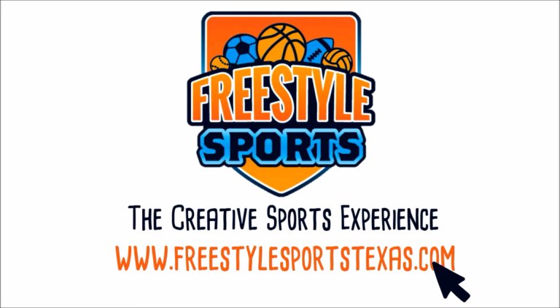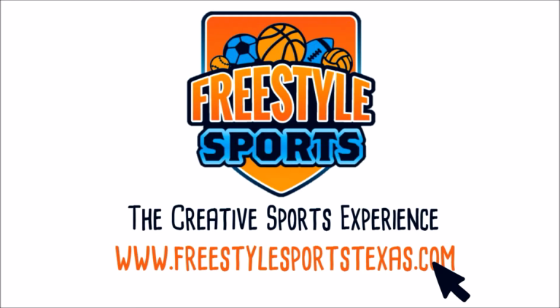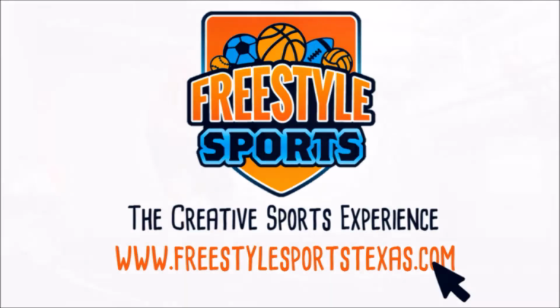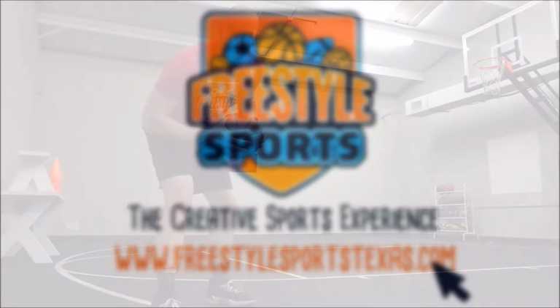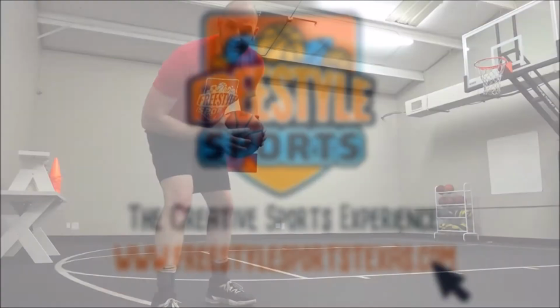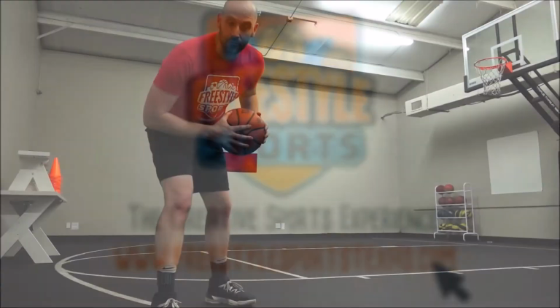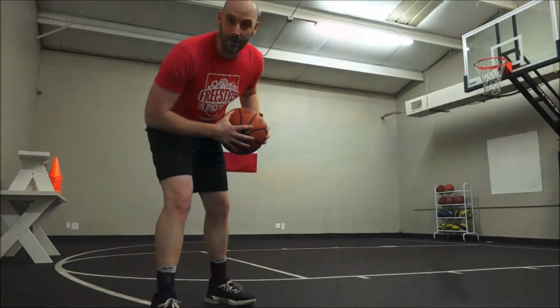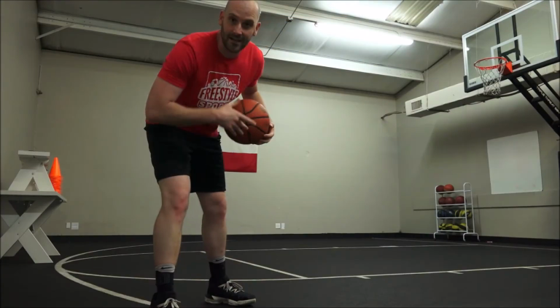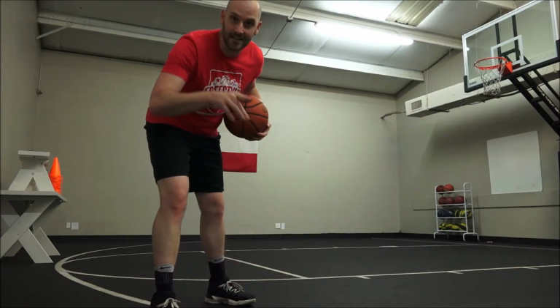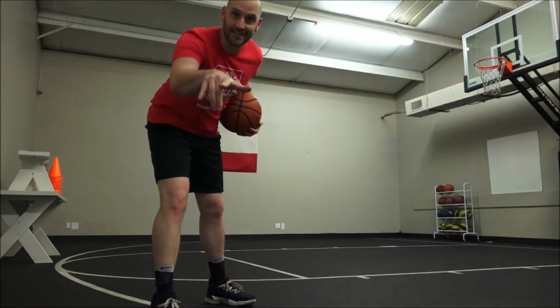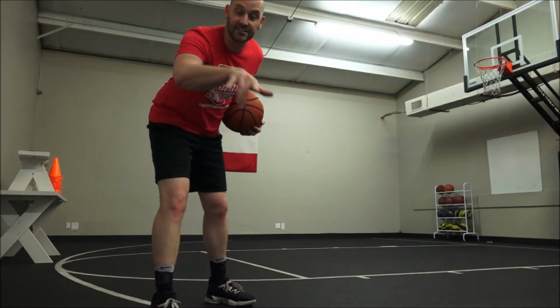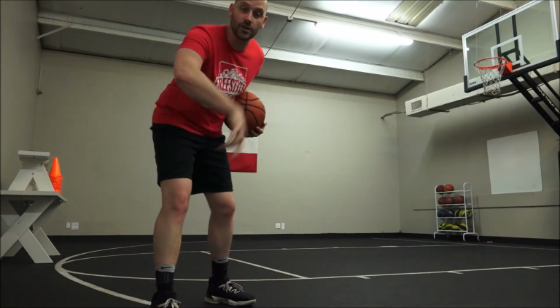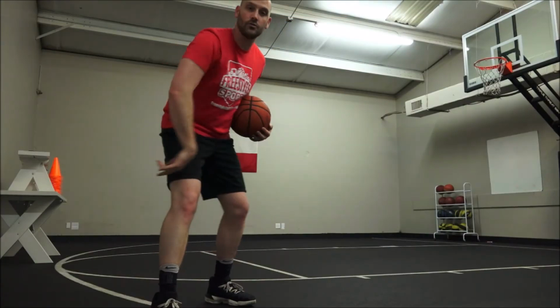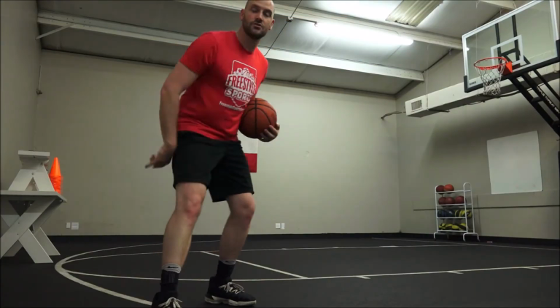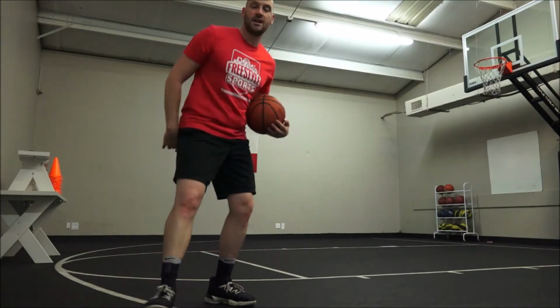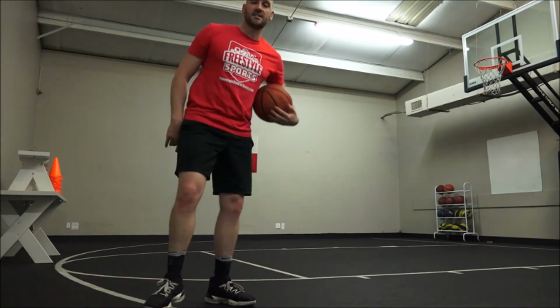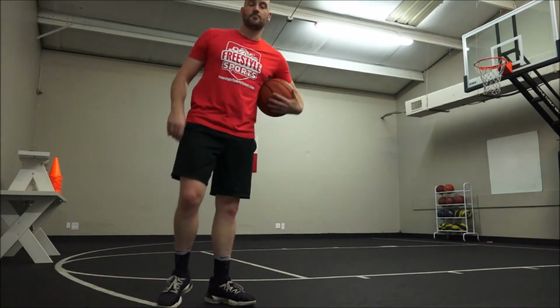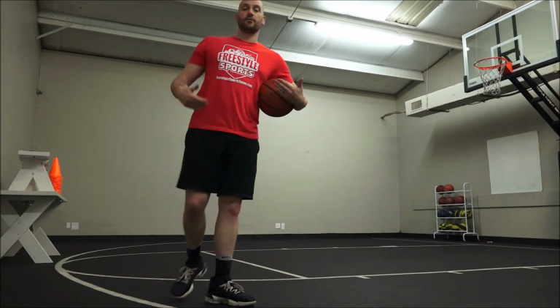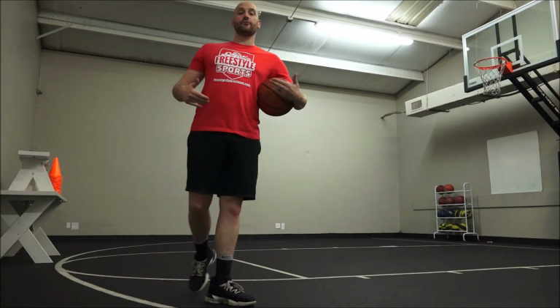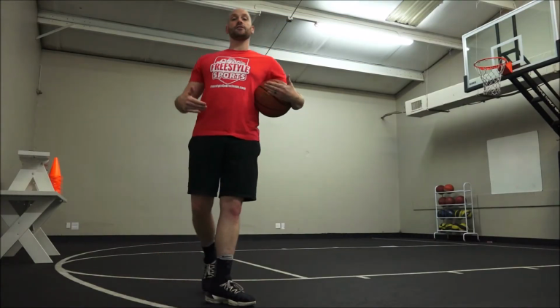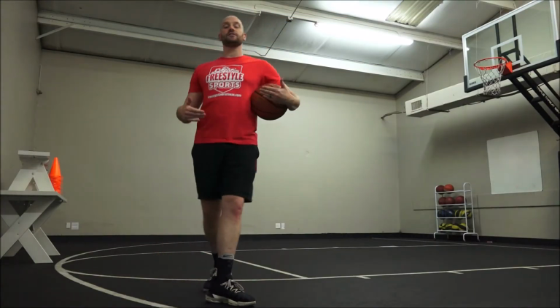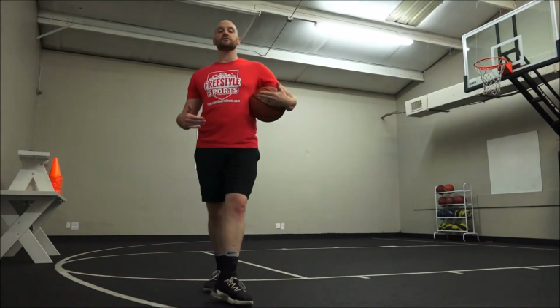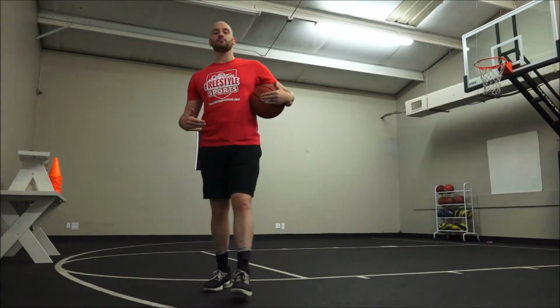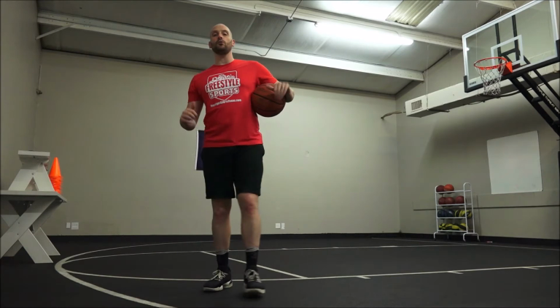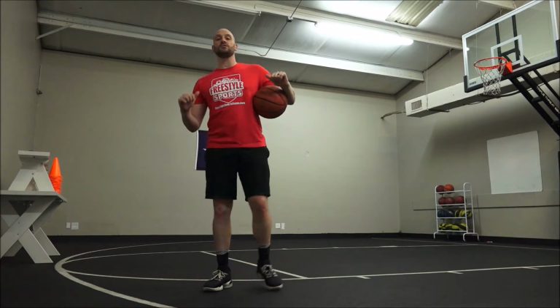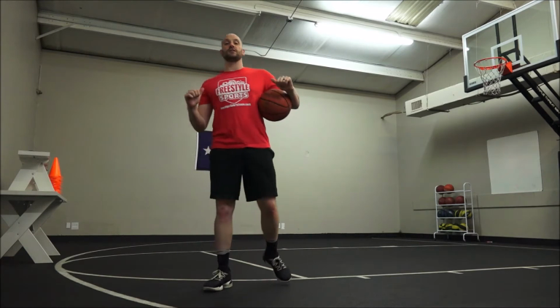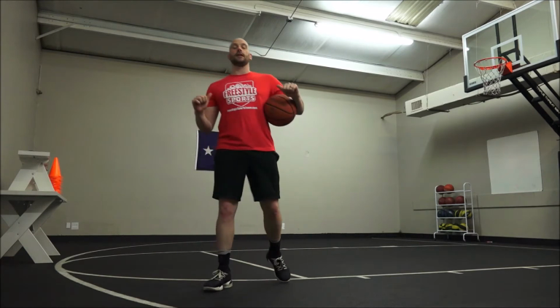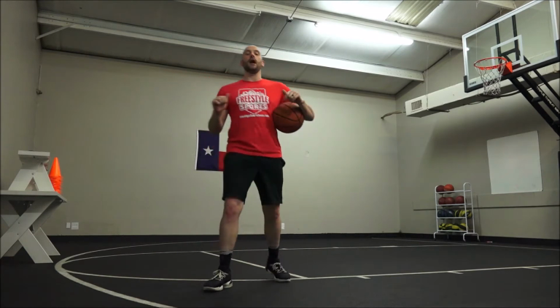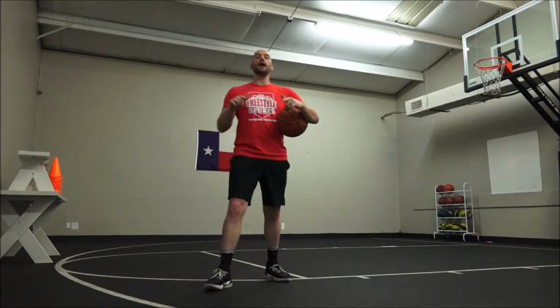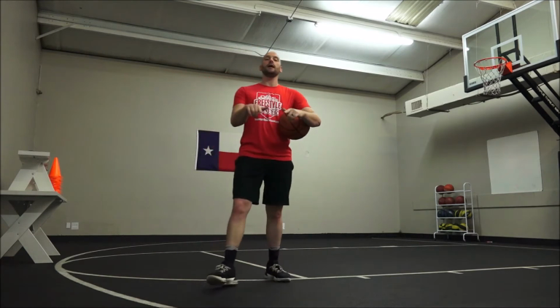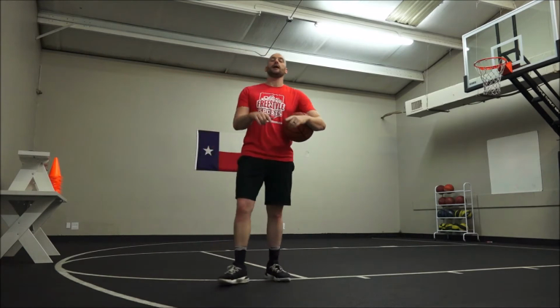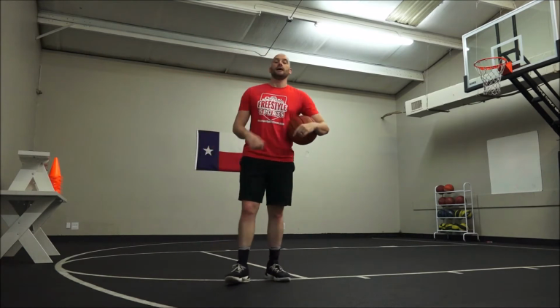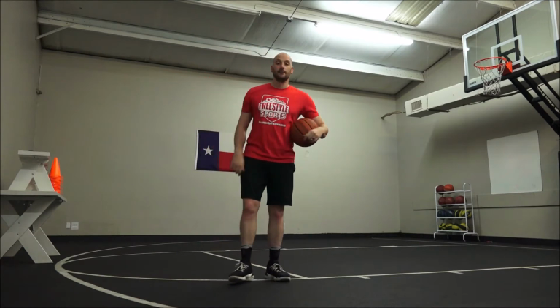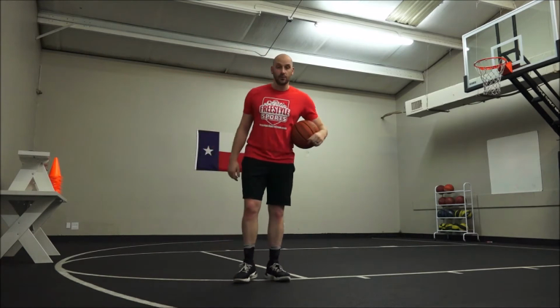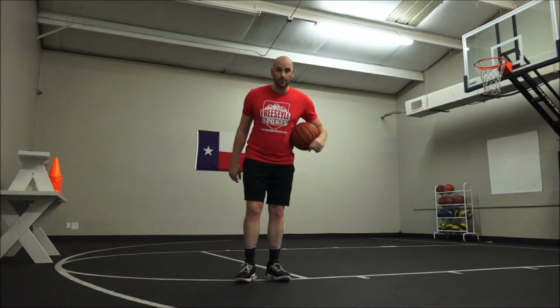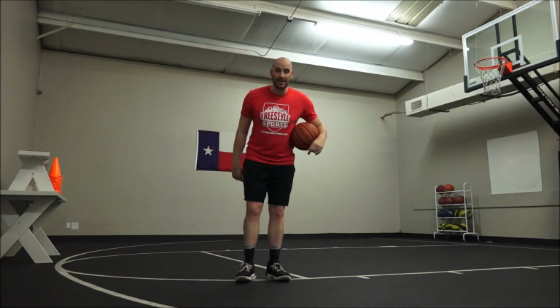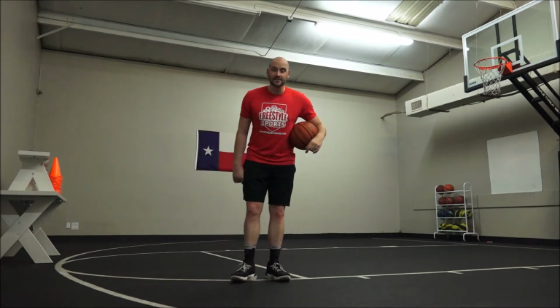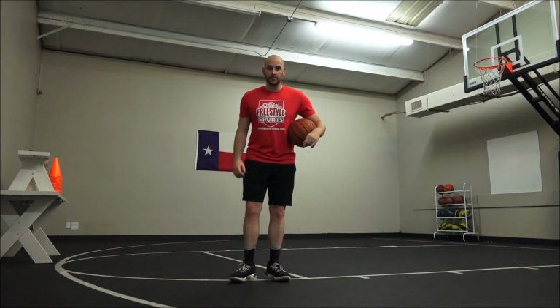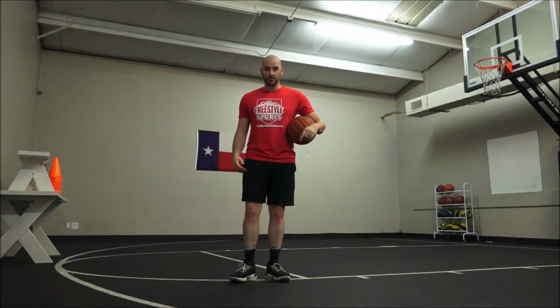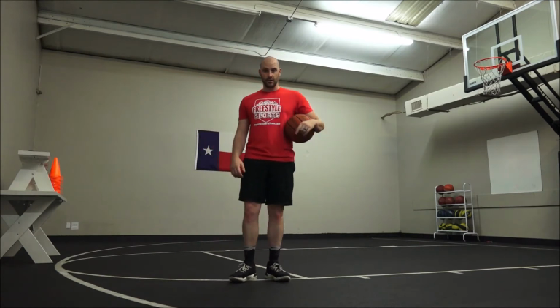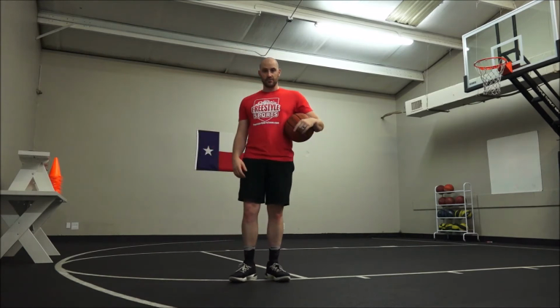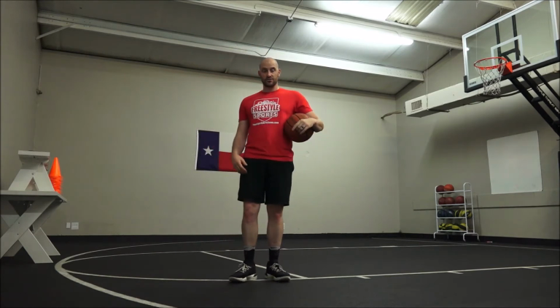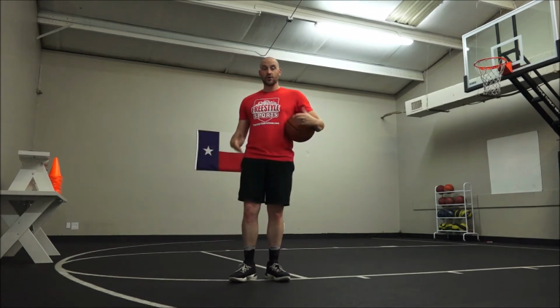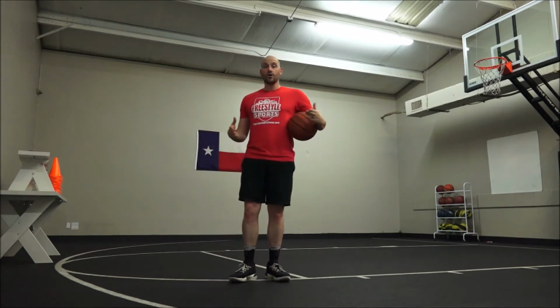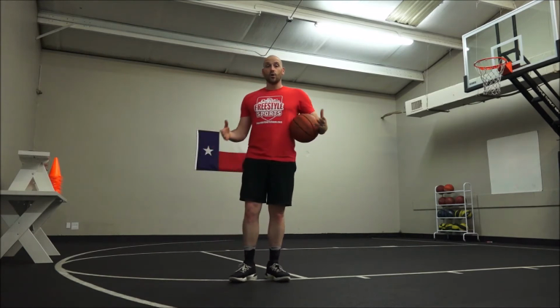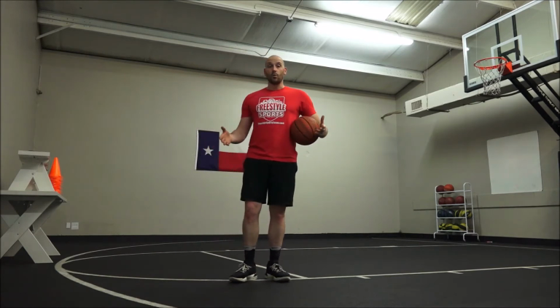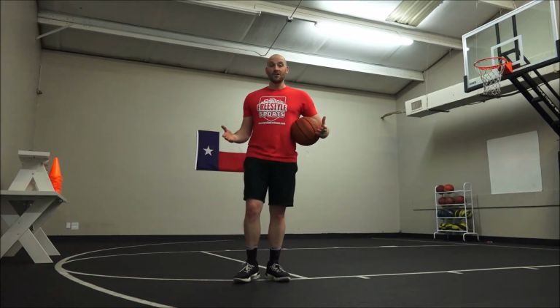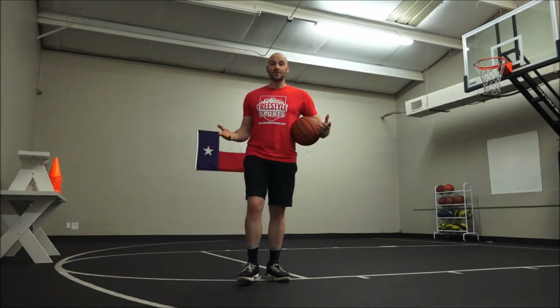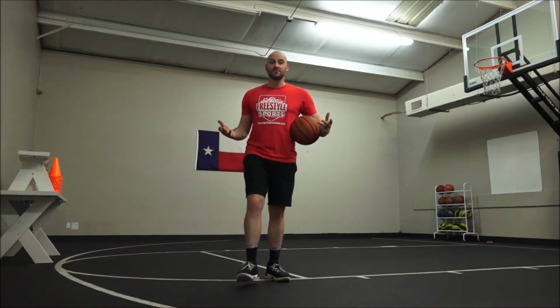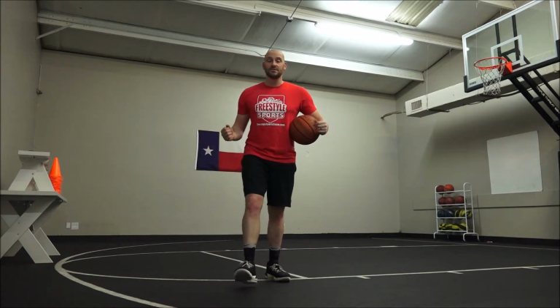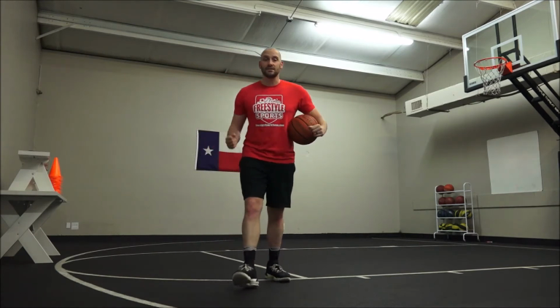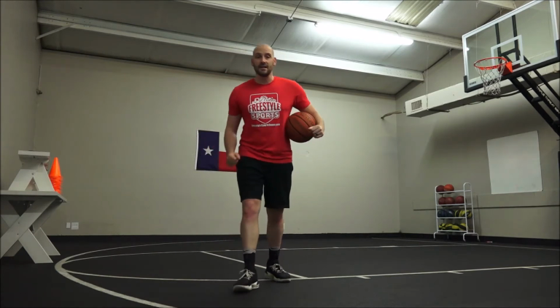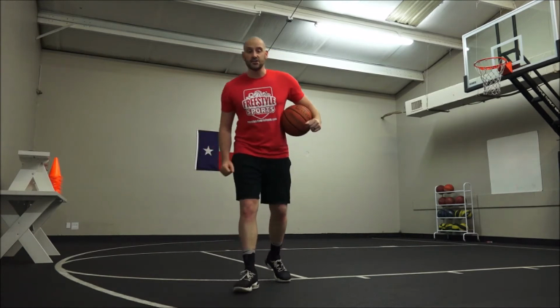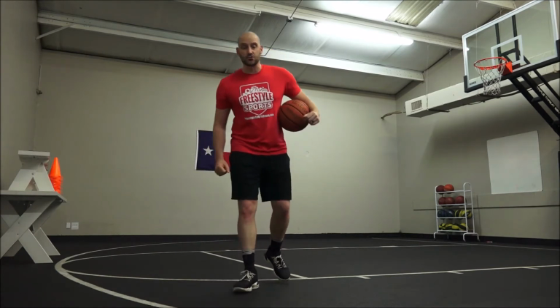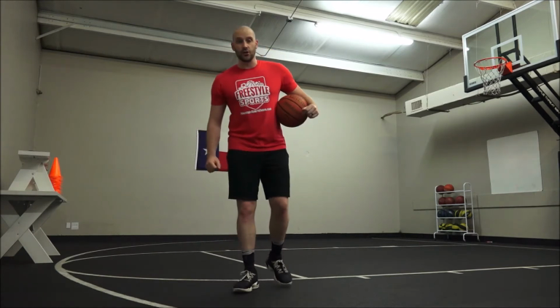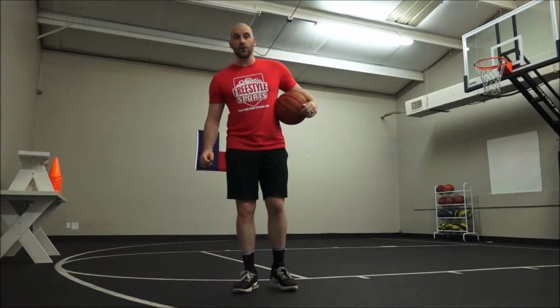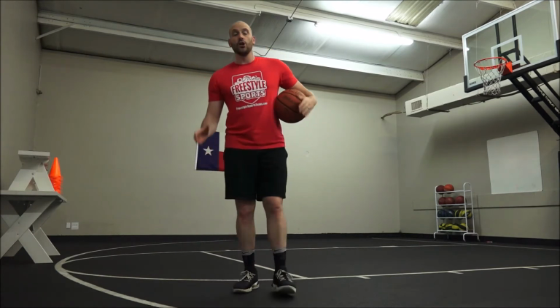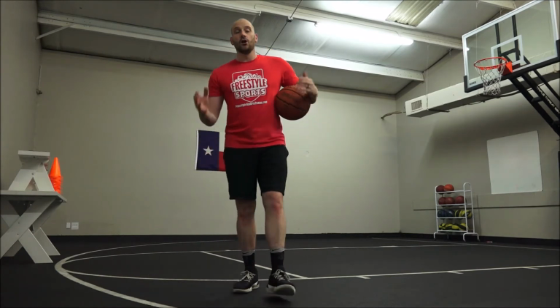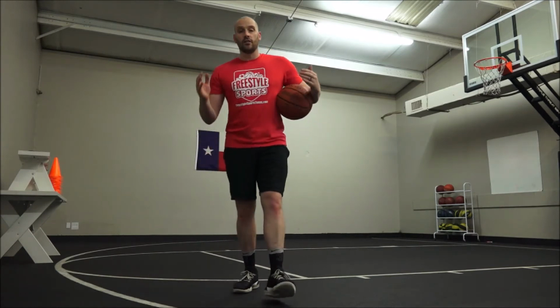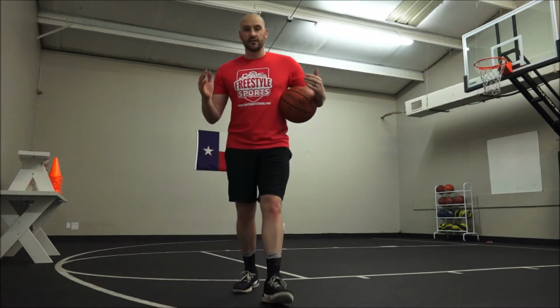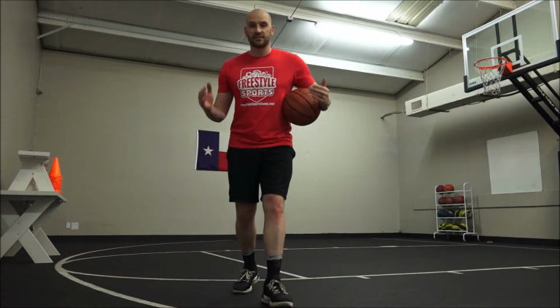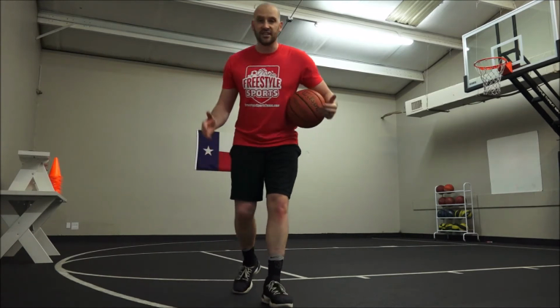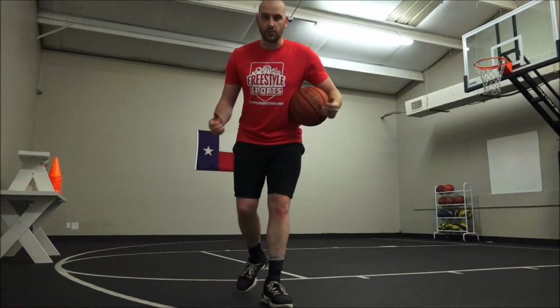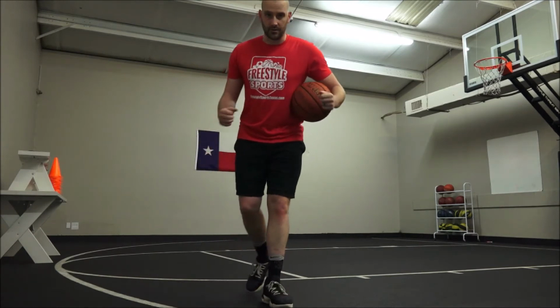Hey everybody, it's Coach Jasper with Free Cell Sports and I am your basketball coach. Welcome to today's drill: the sequence.